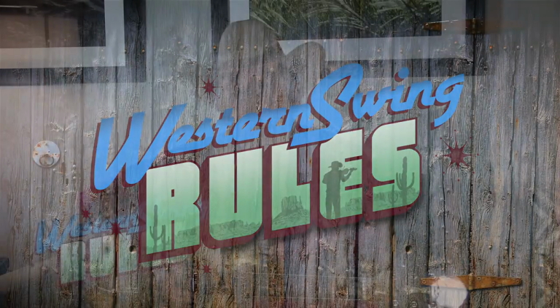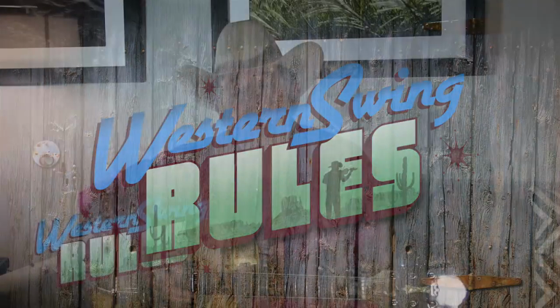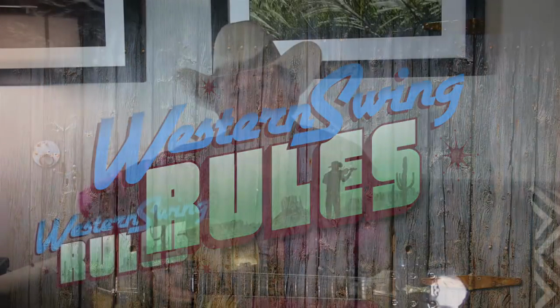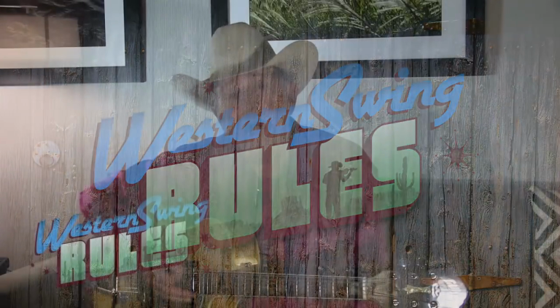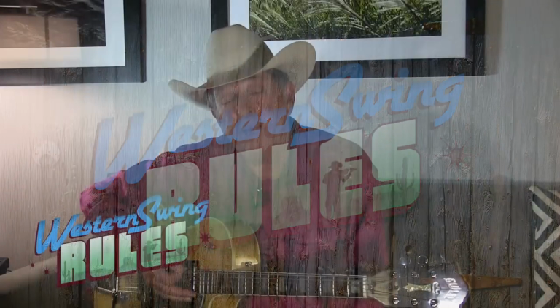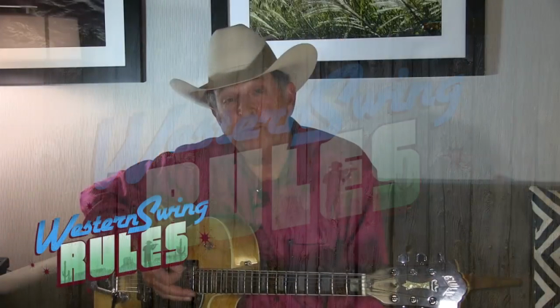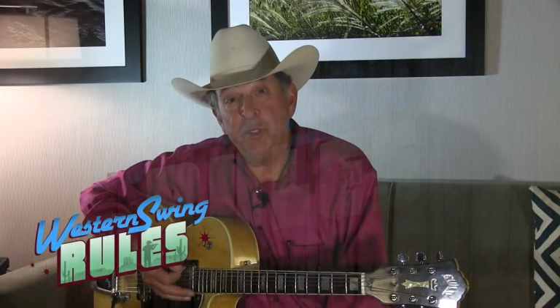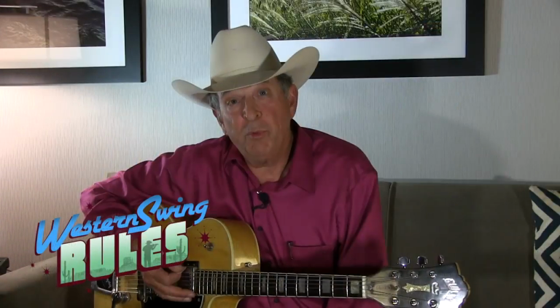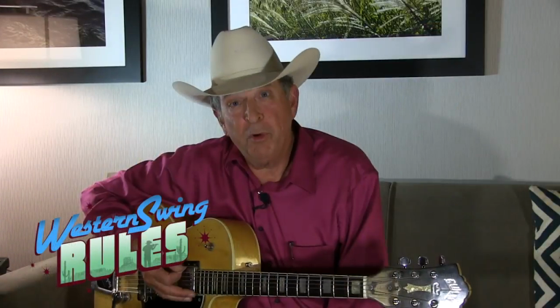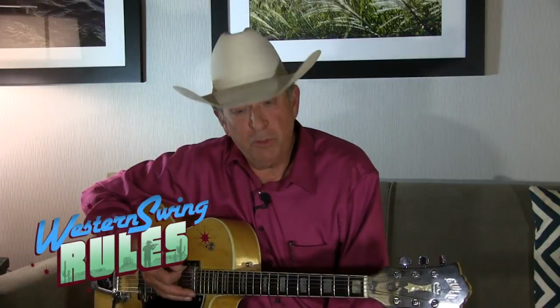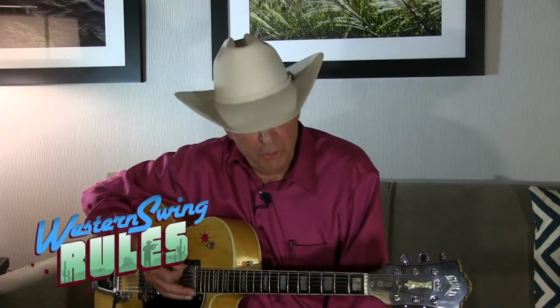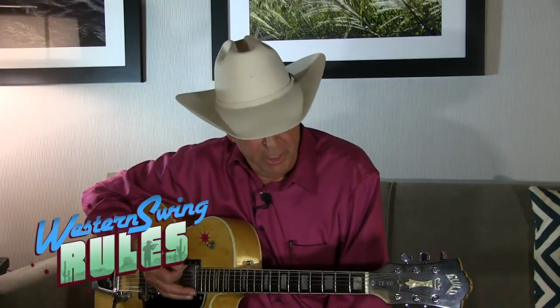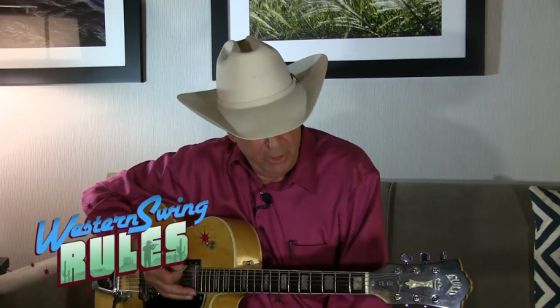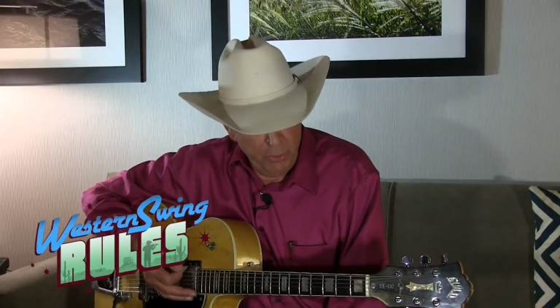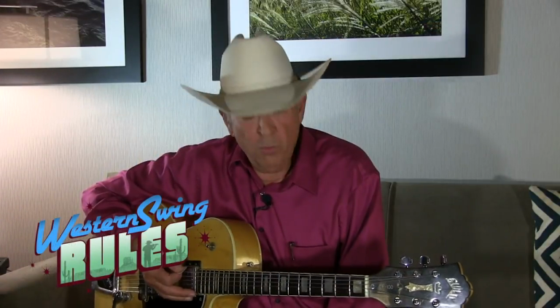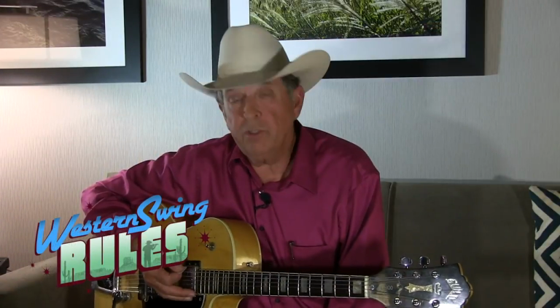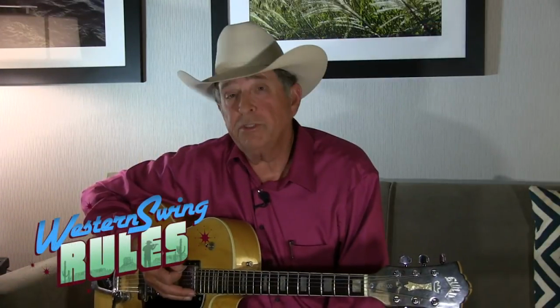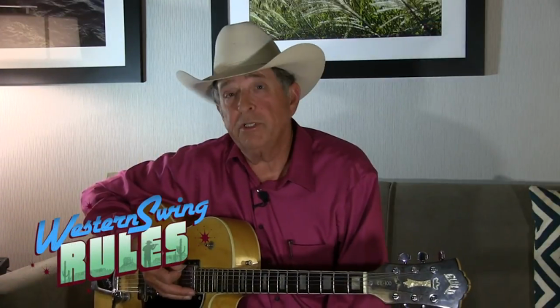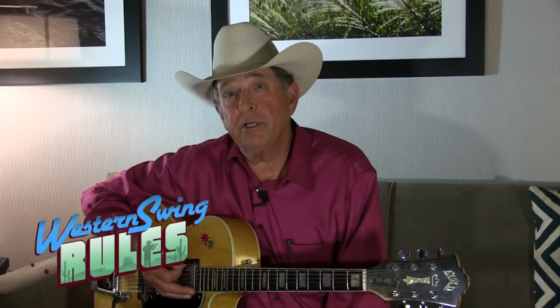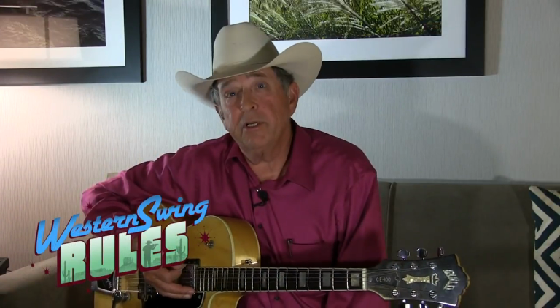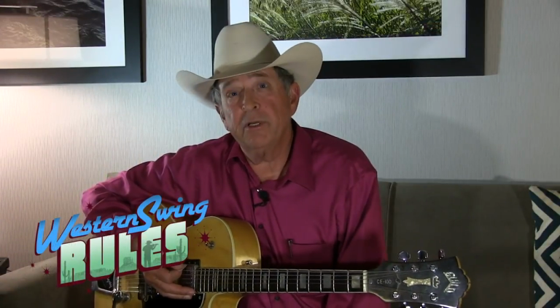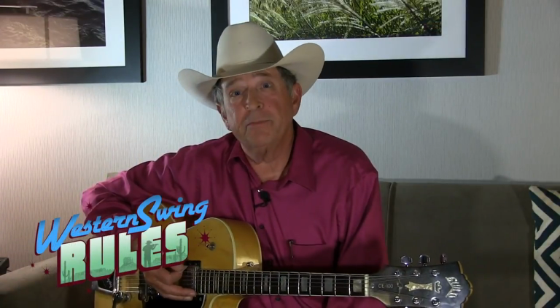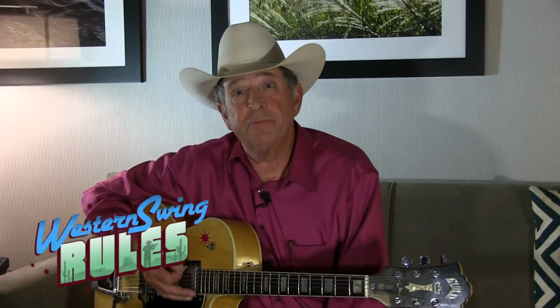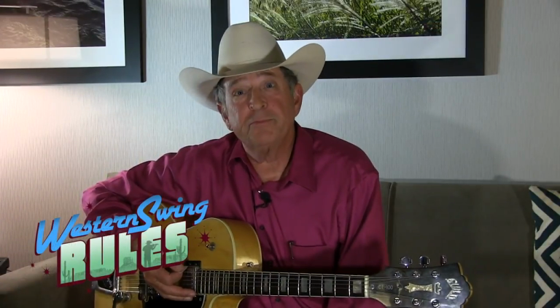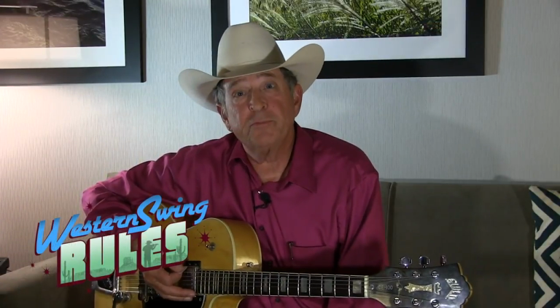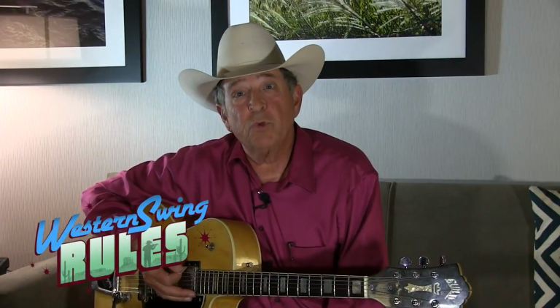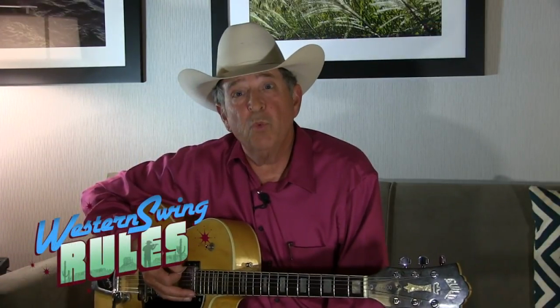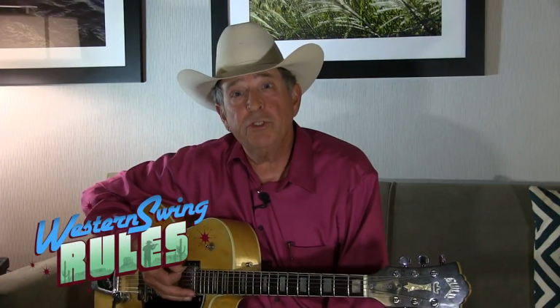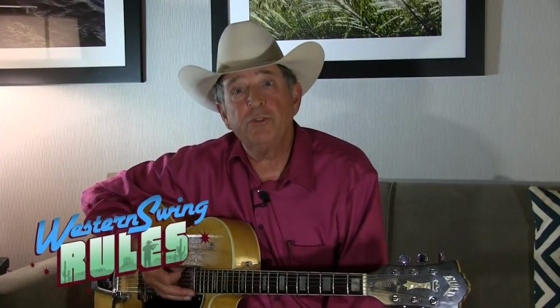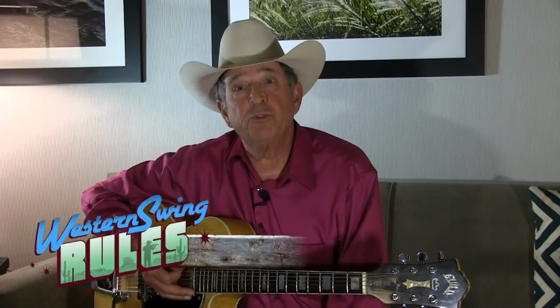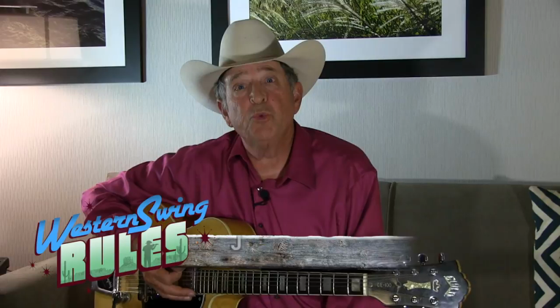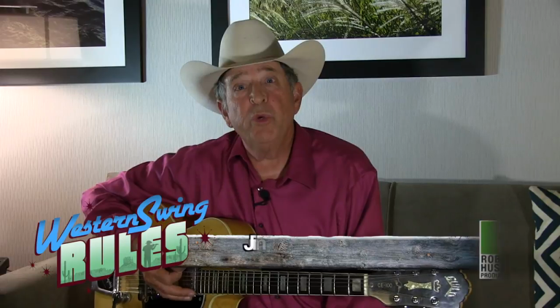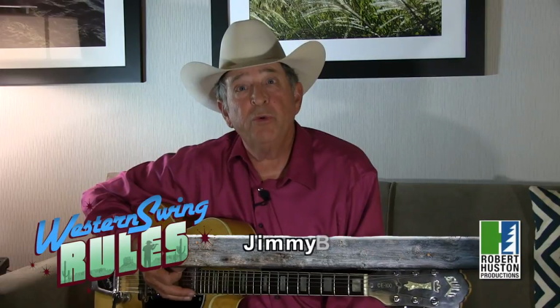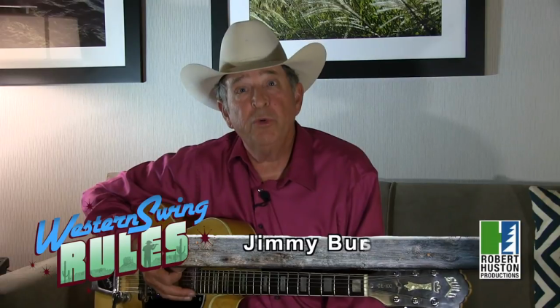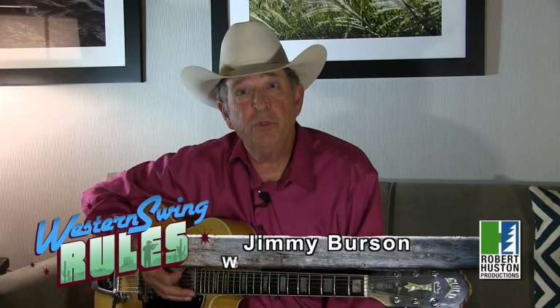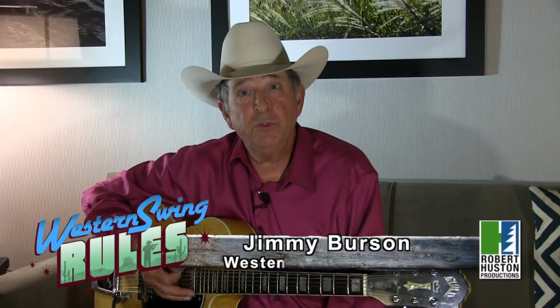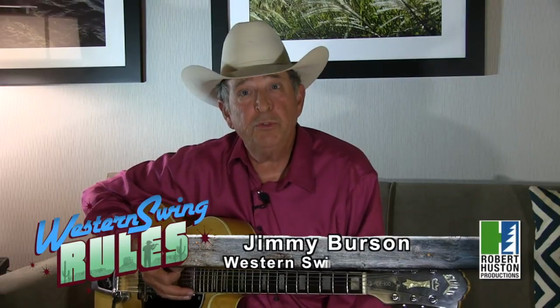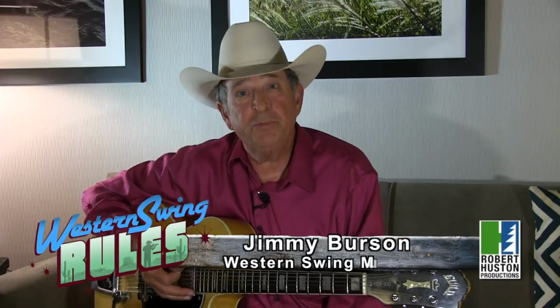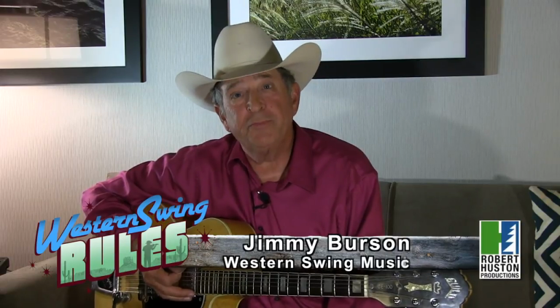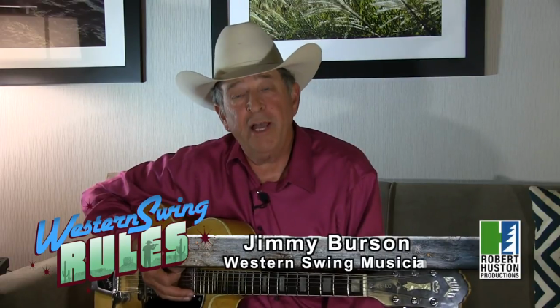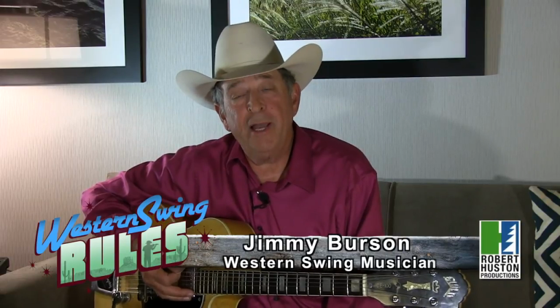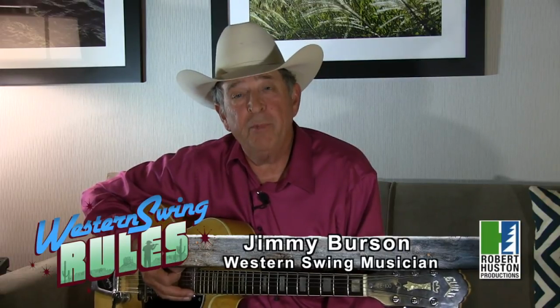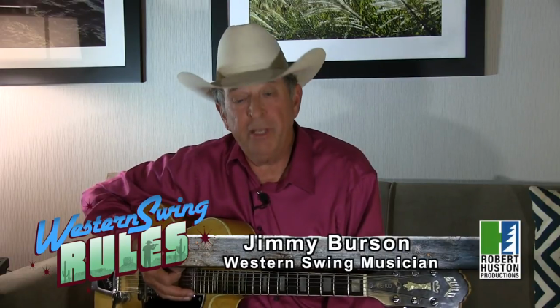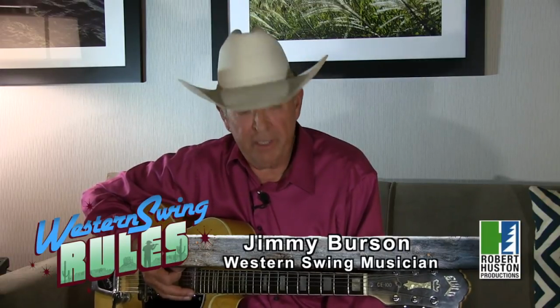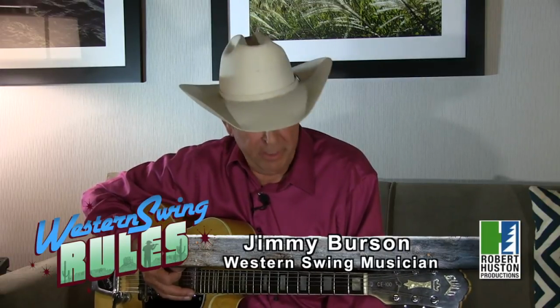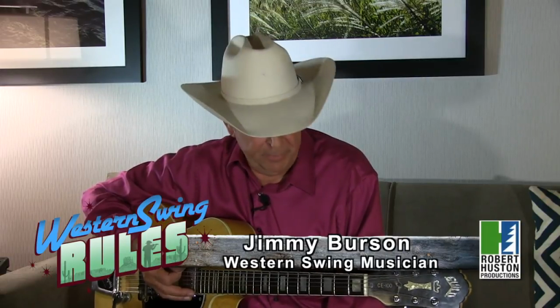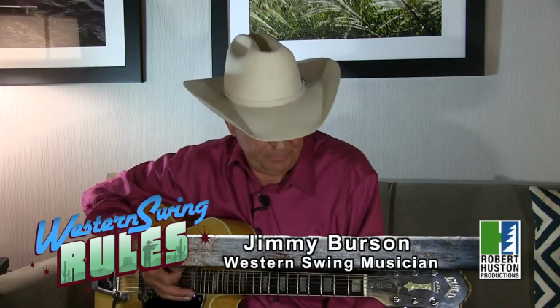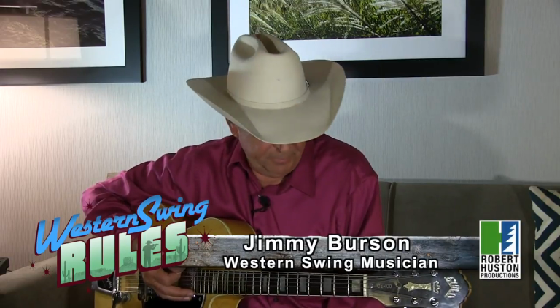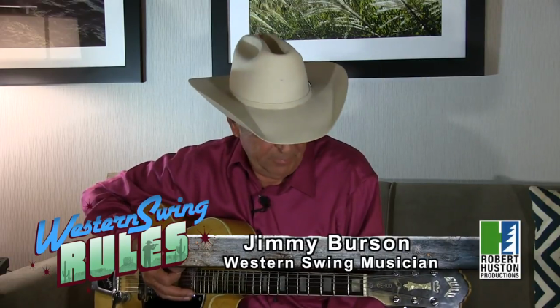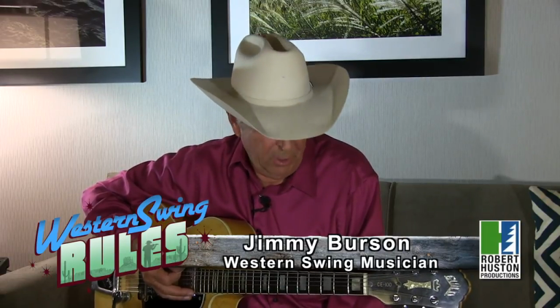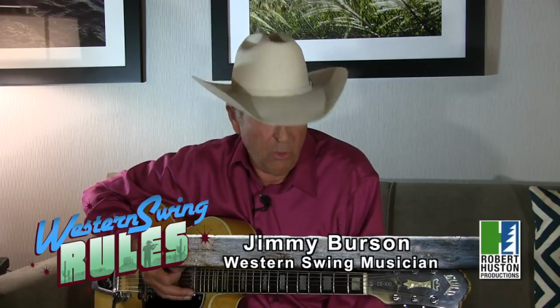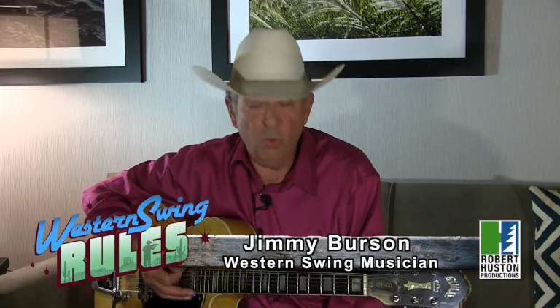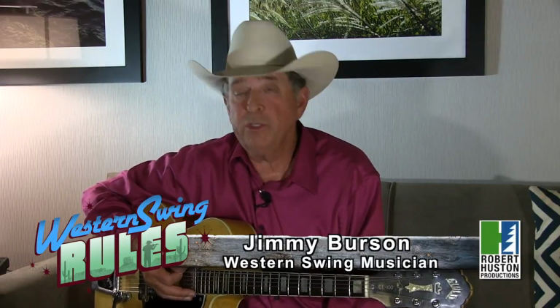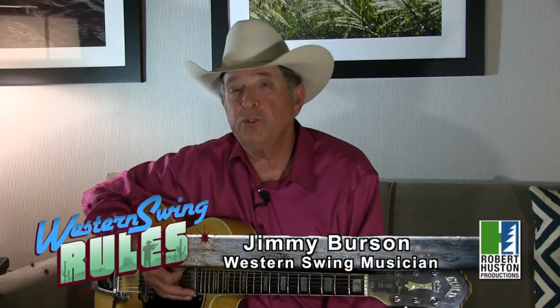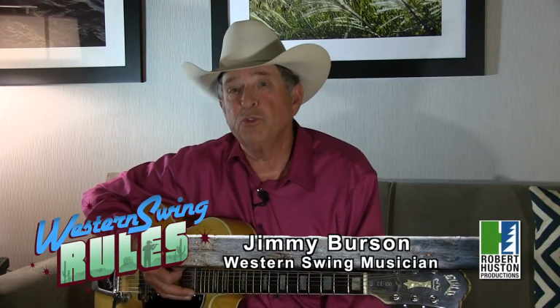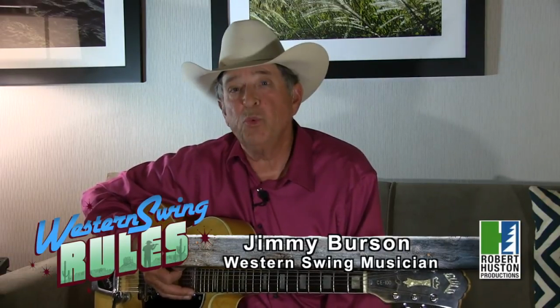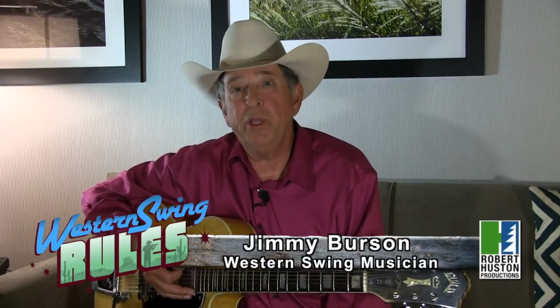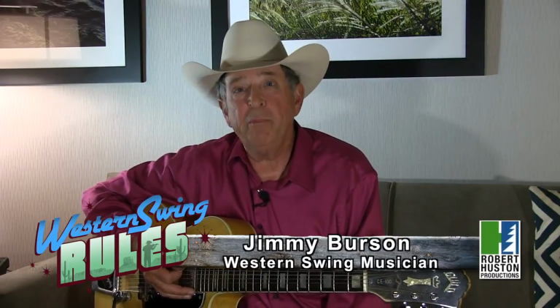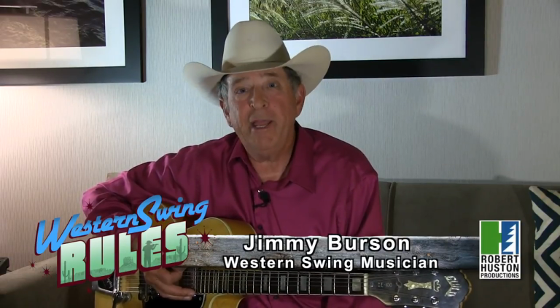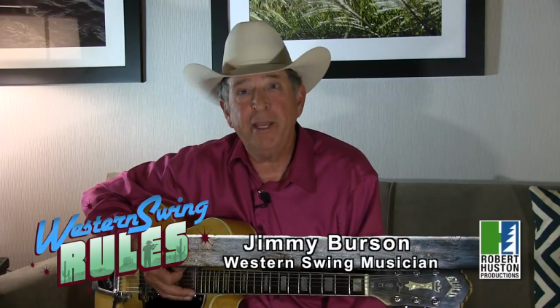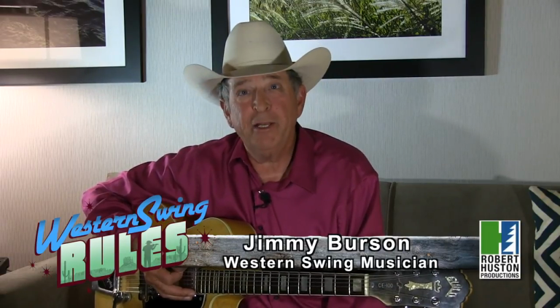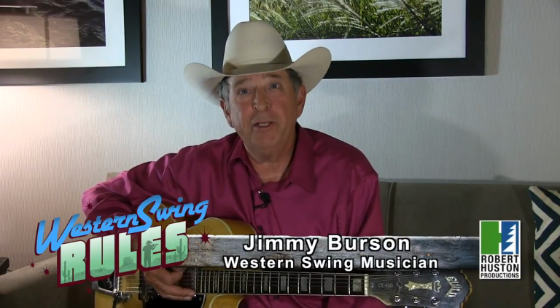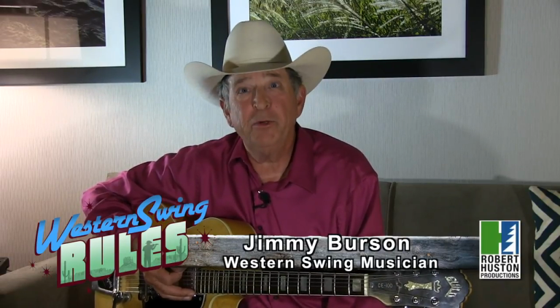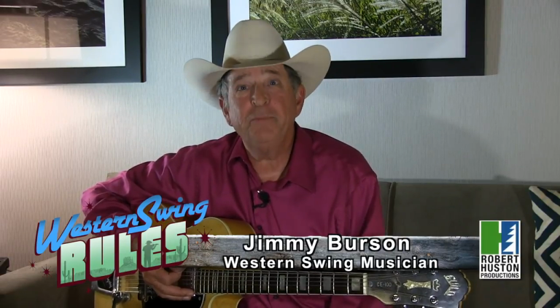Hi, I'm Jimmy Burson and you're watching Western Swing Rules. I'm a Western Swing band leader.